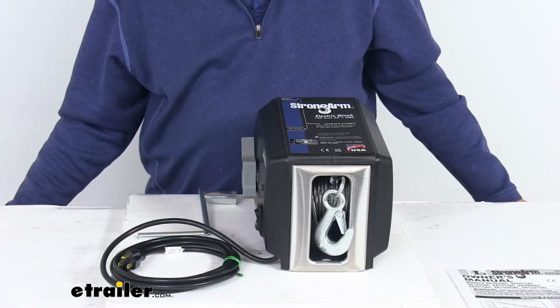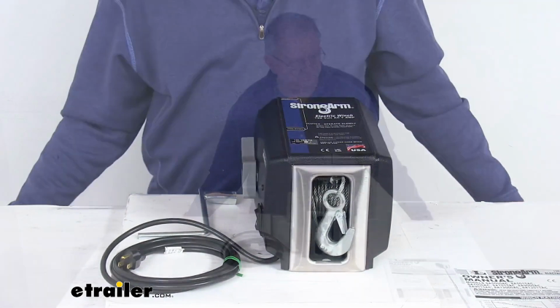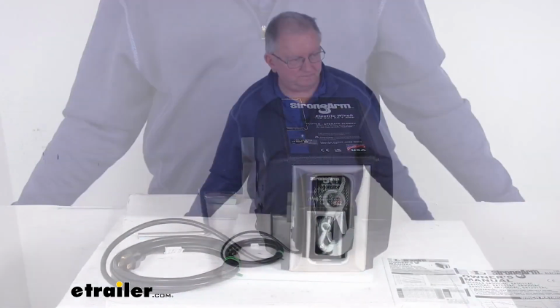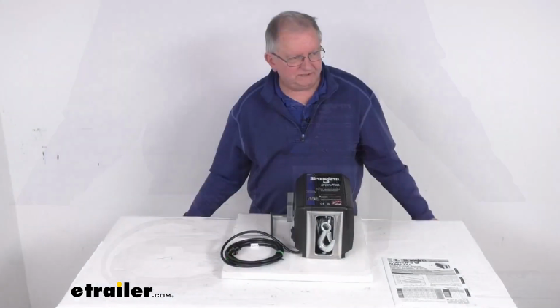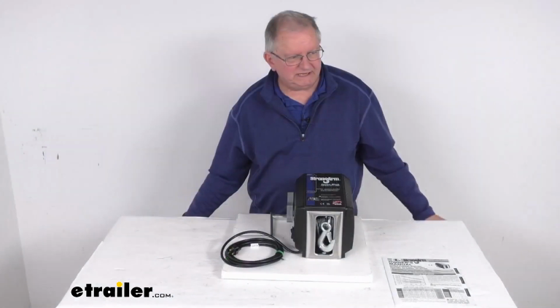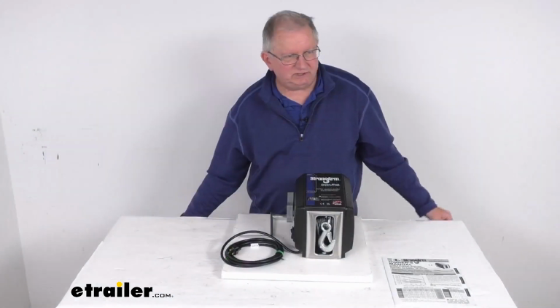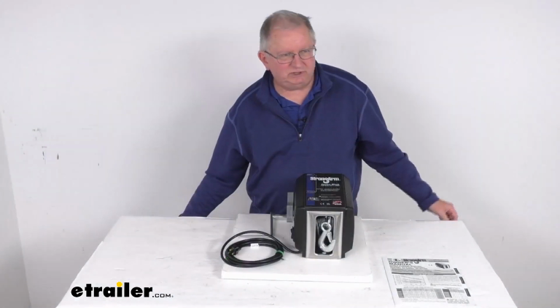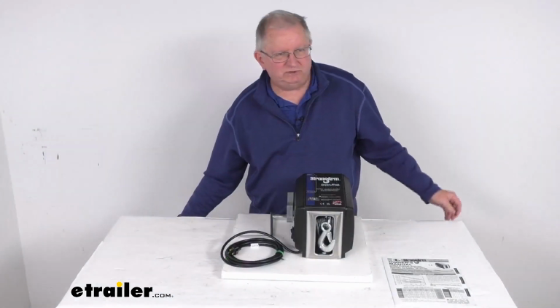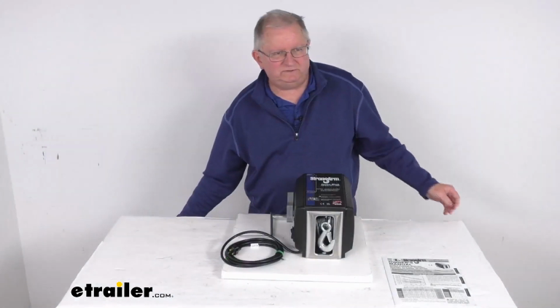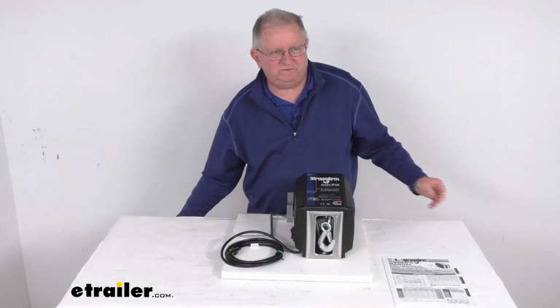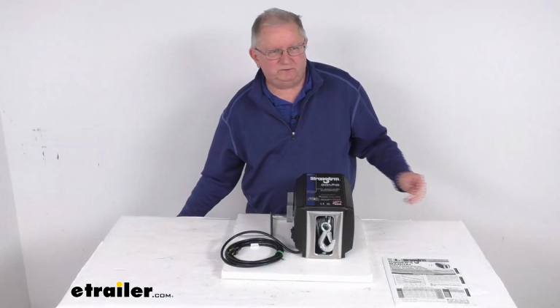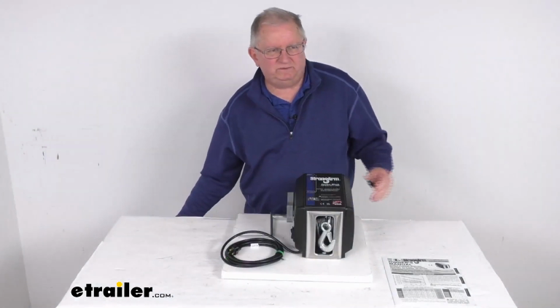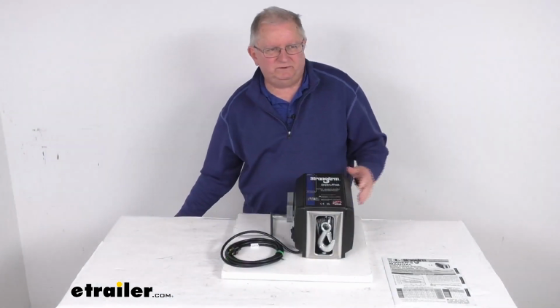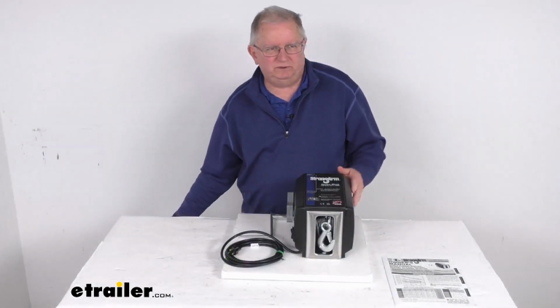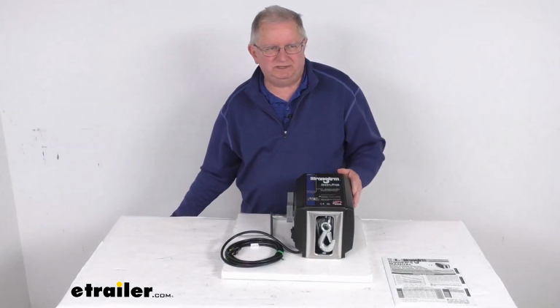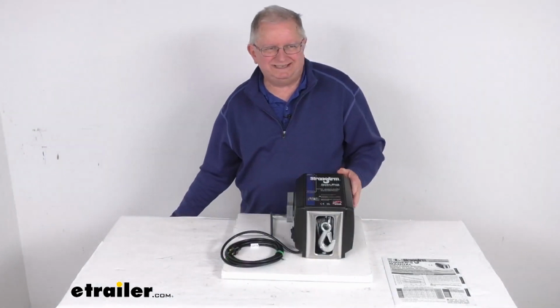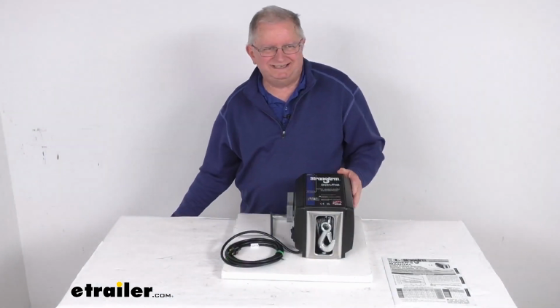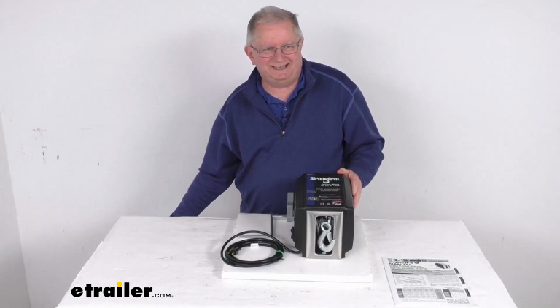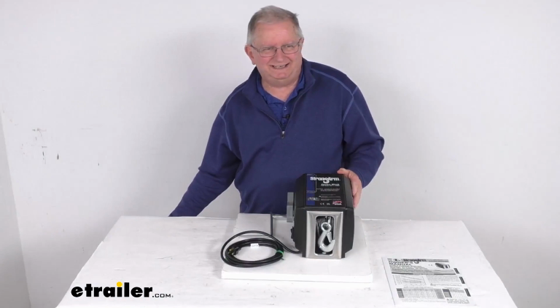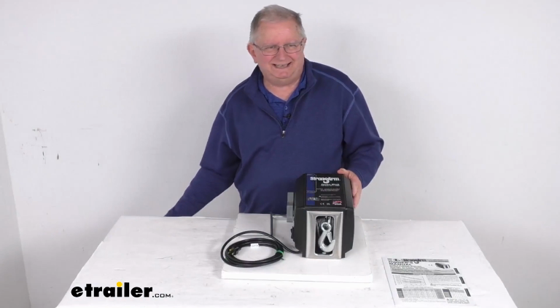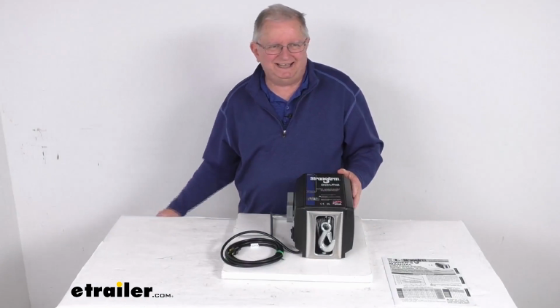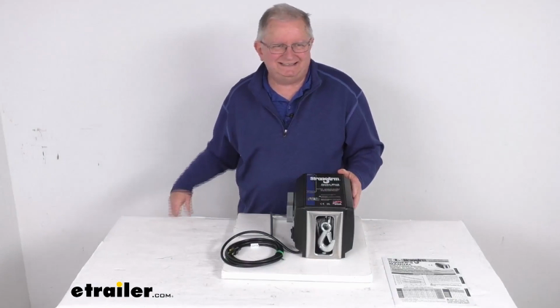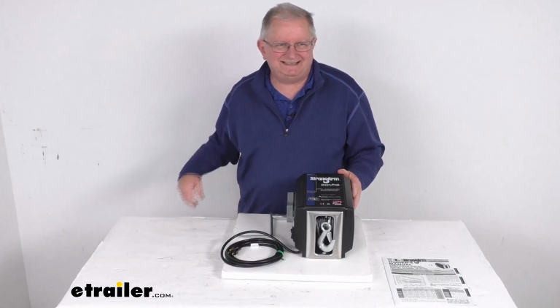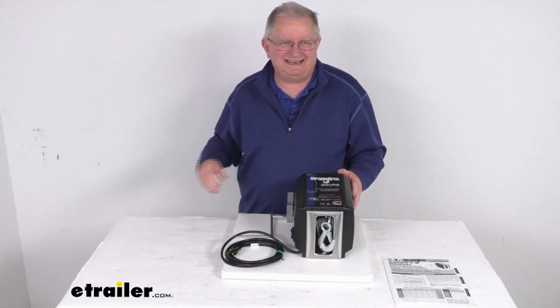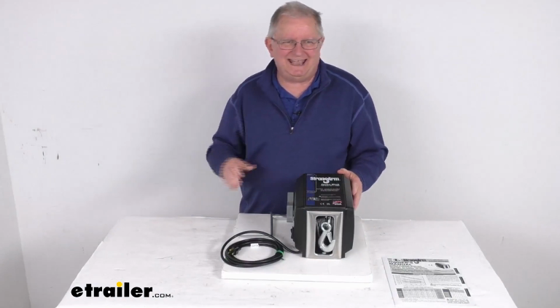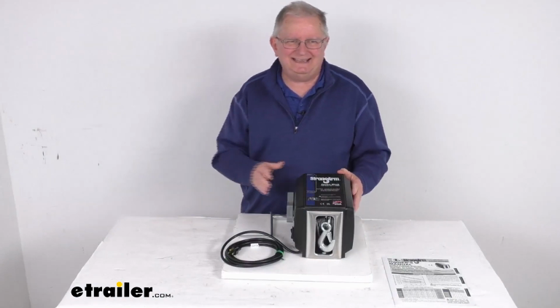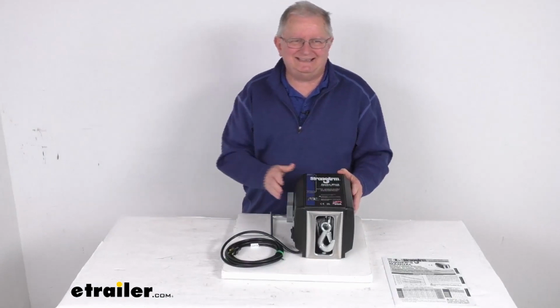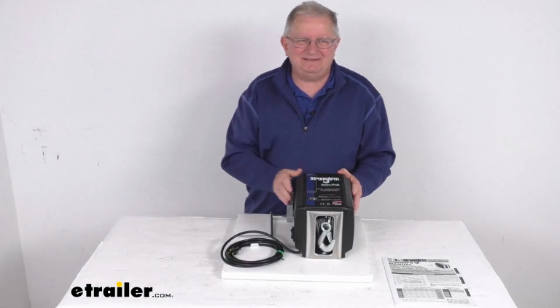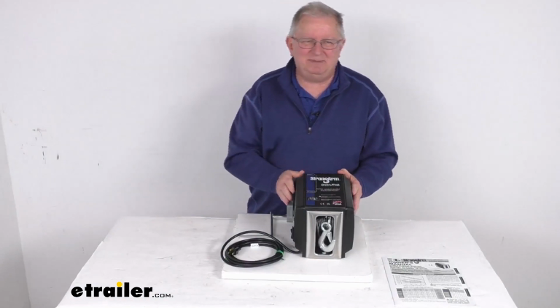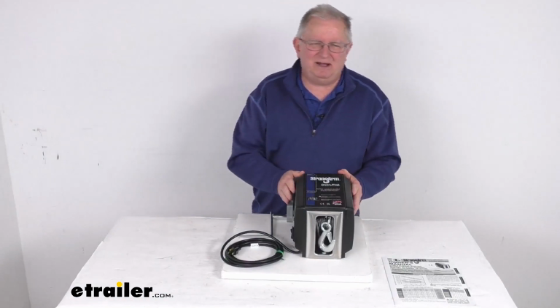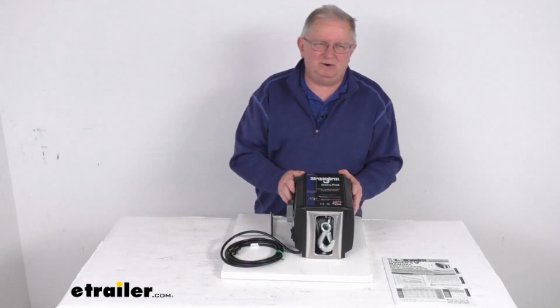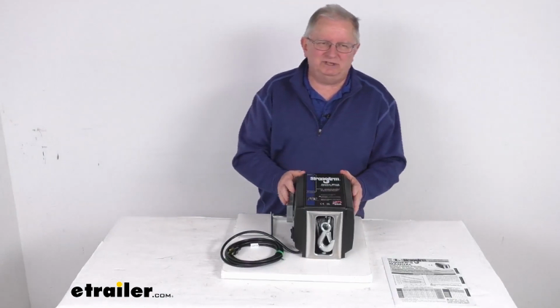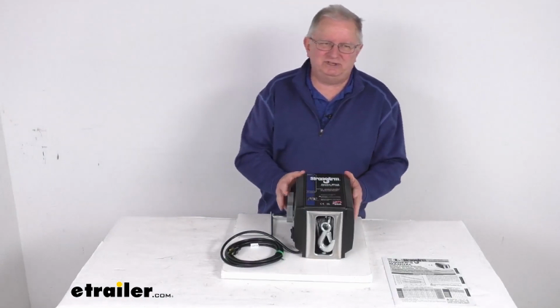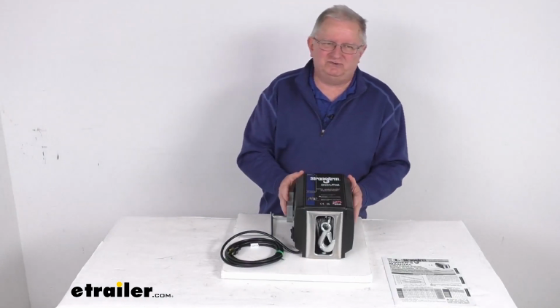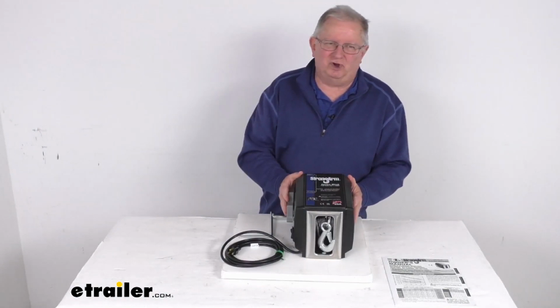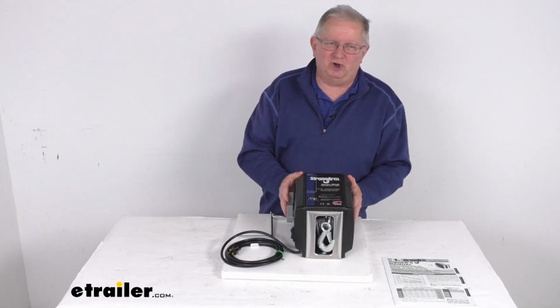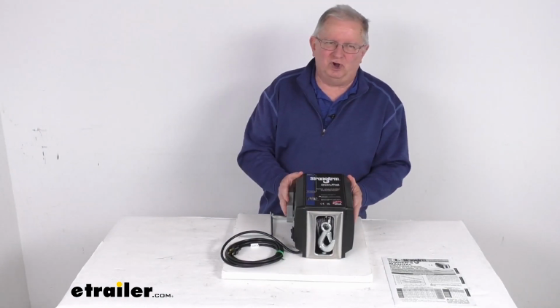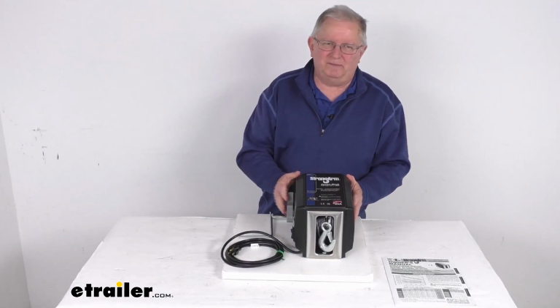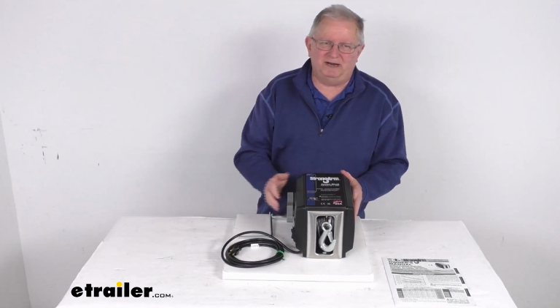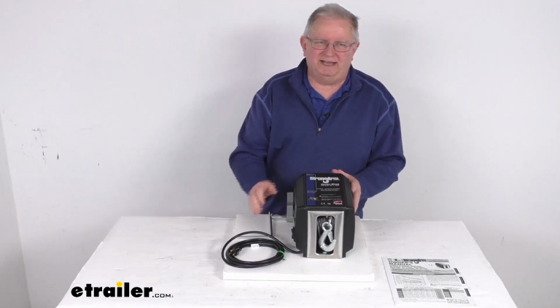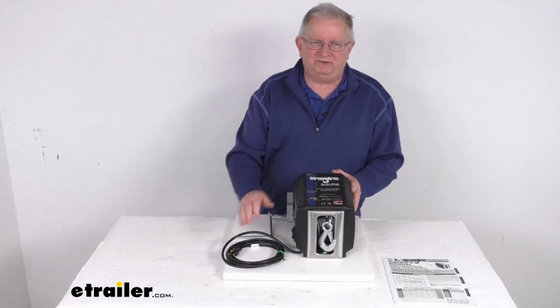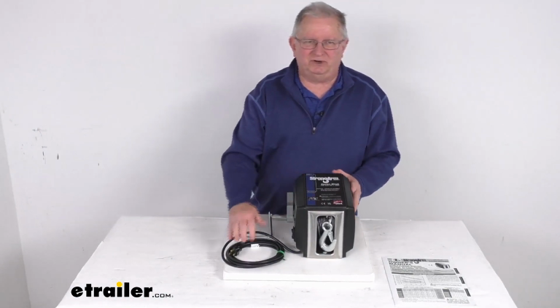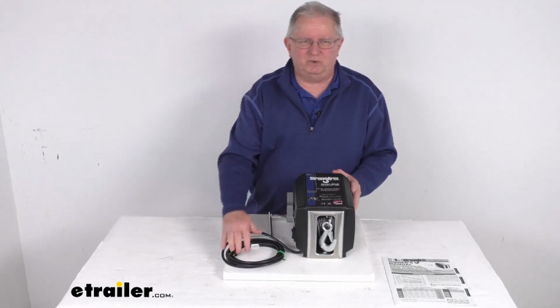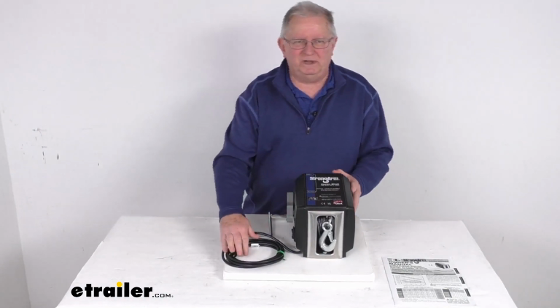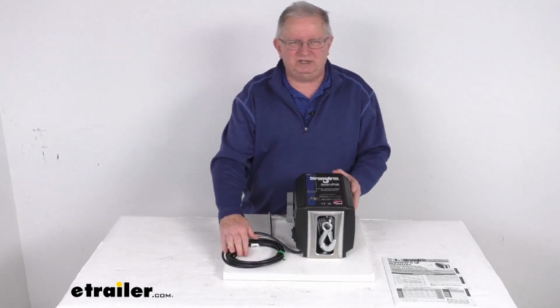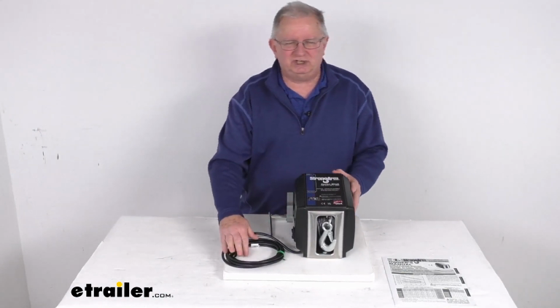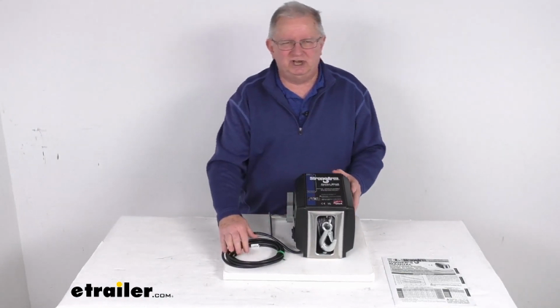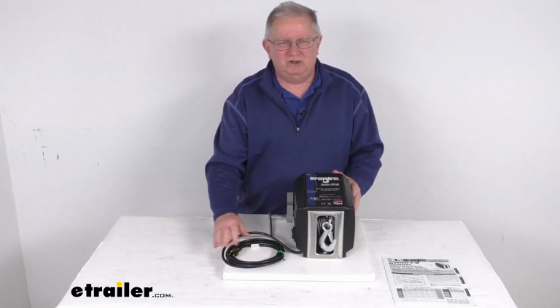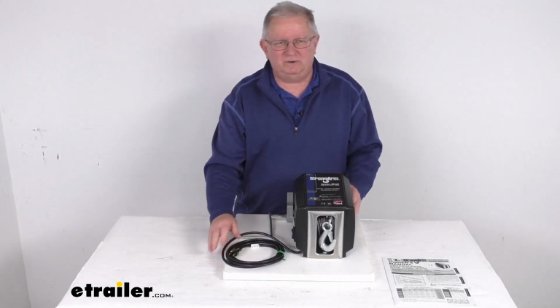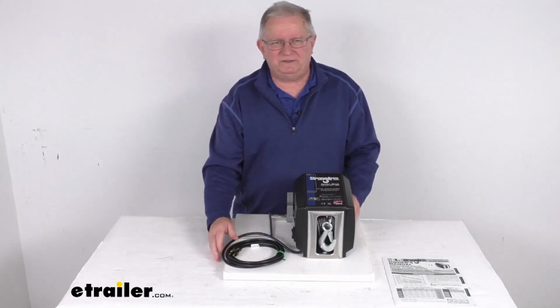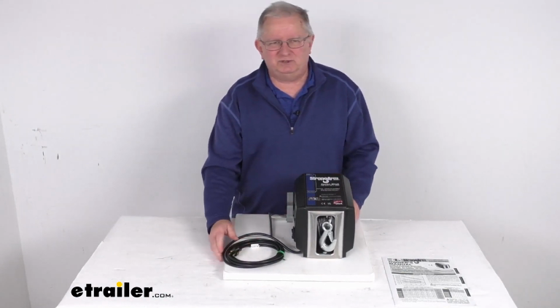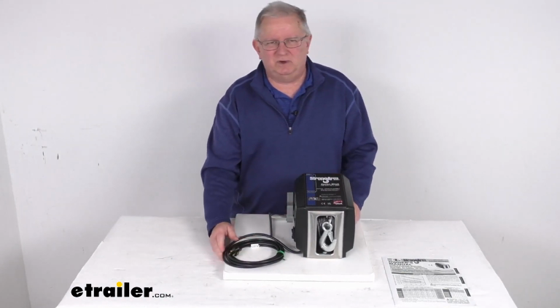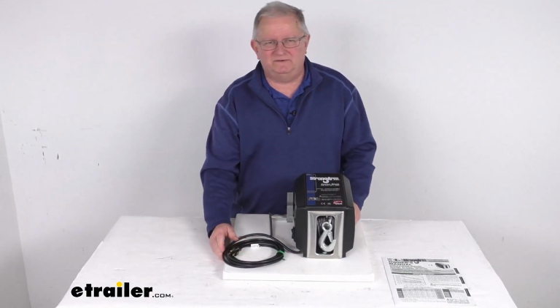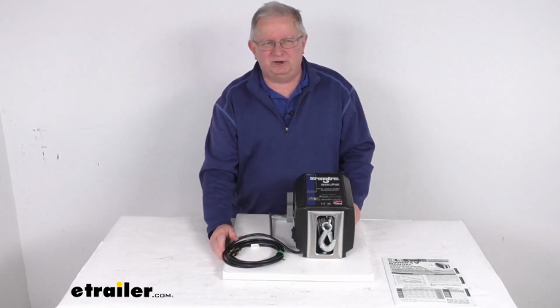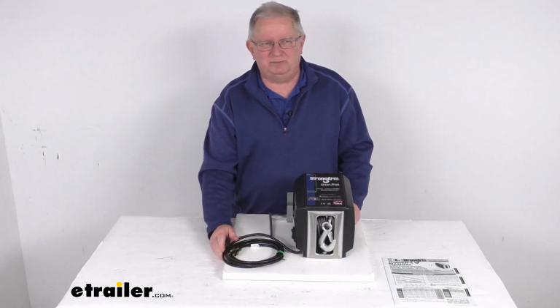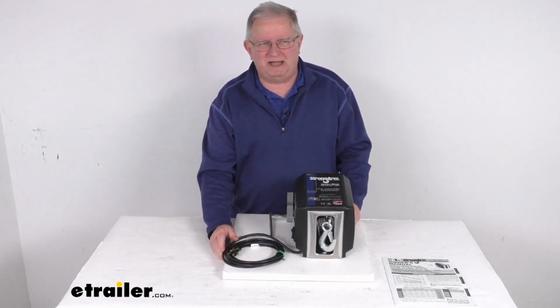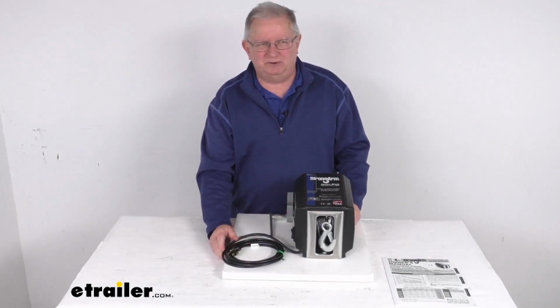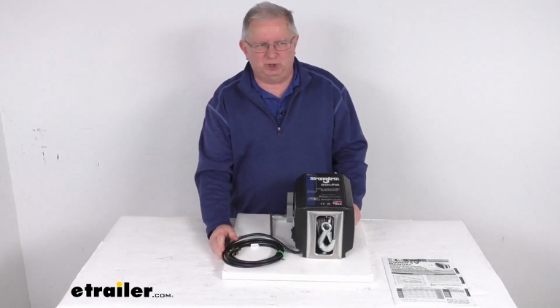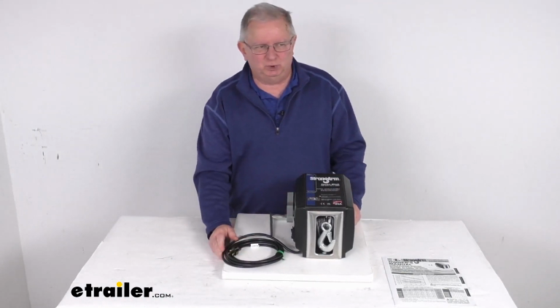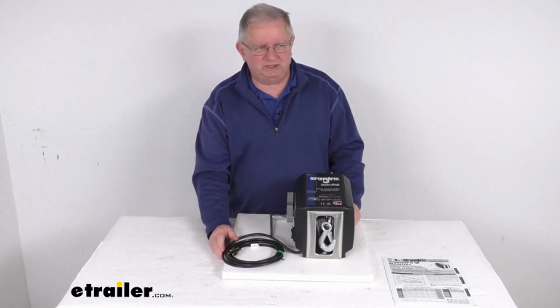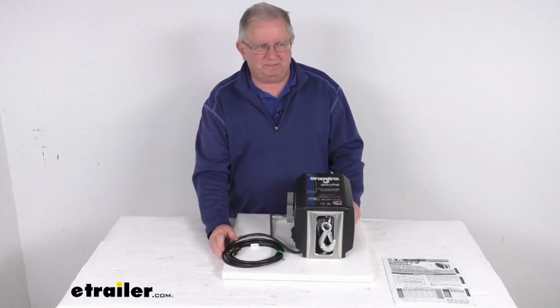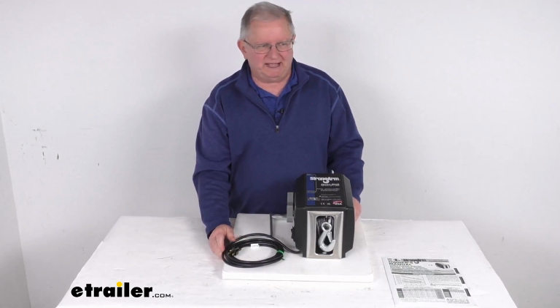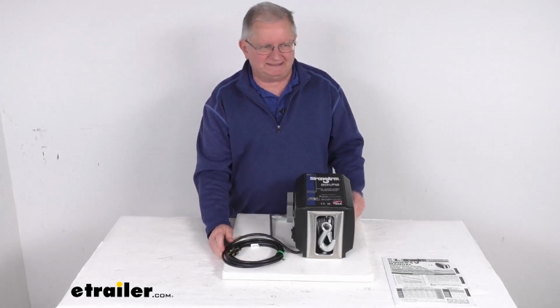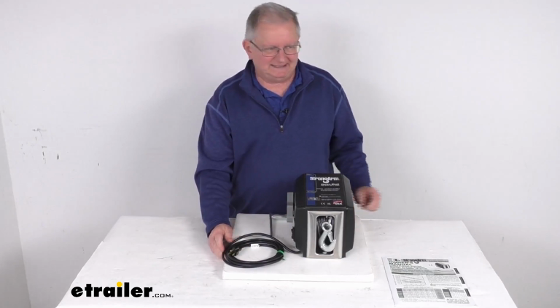That should do it for the review on this Dutton Lanson AC-powered Strongarm electric winch with a 1200-pound load capacity.